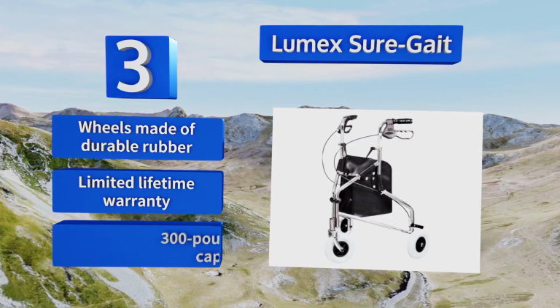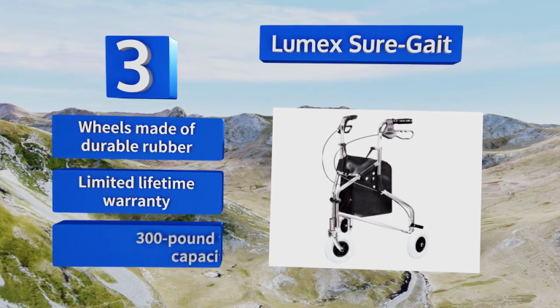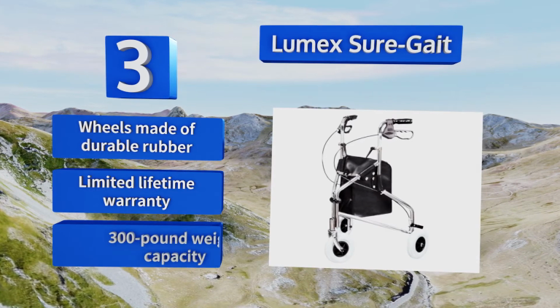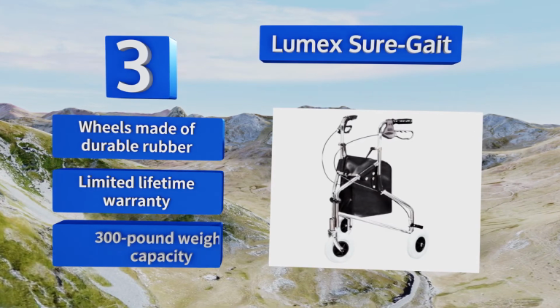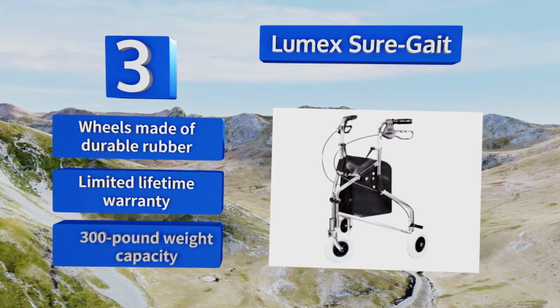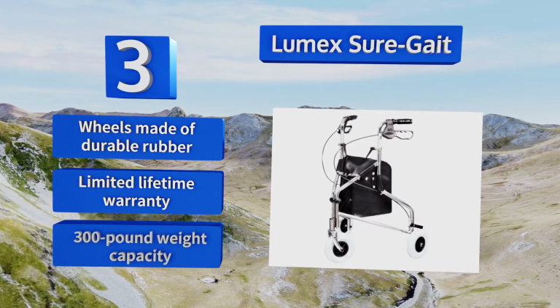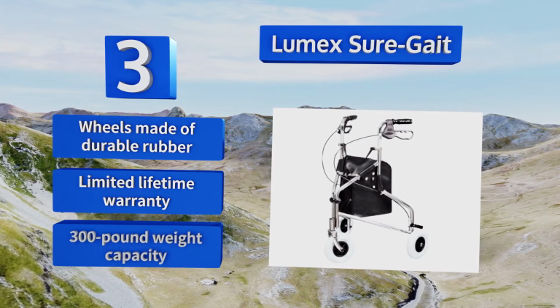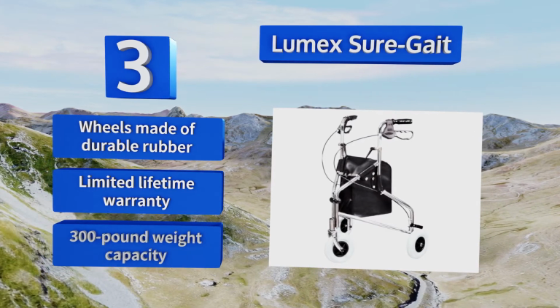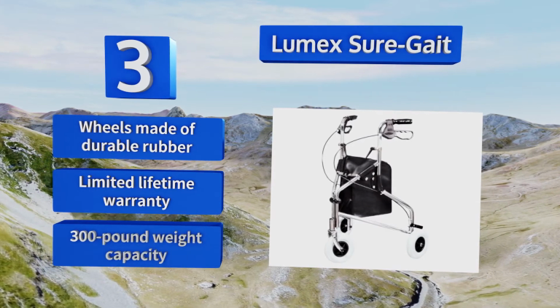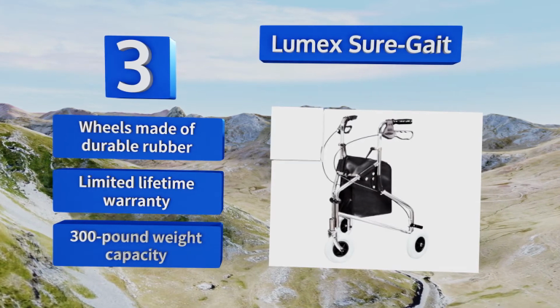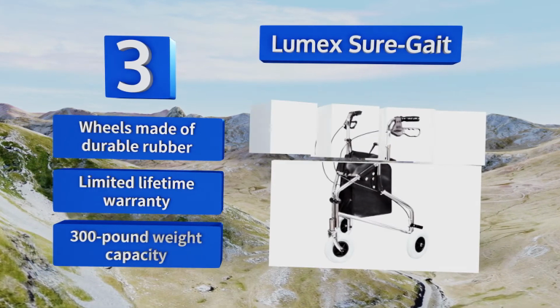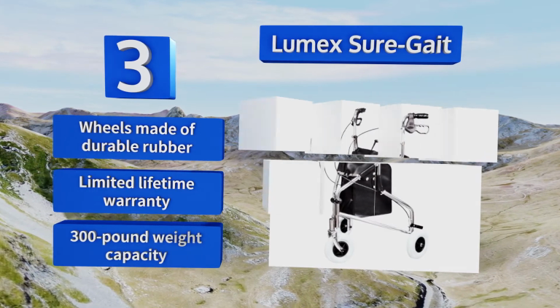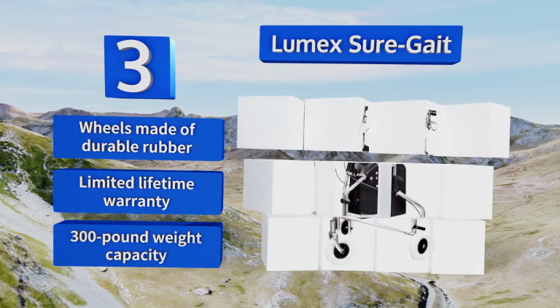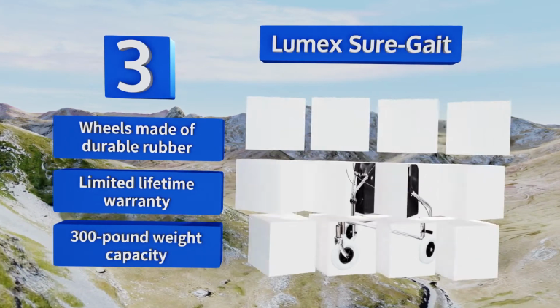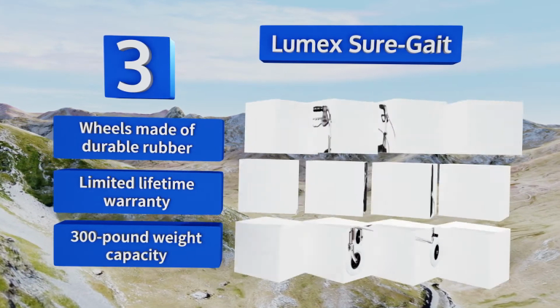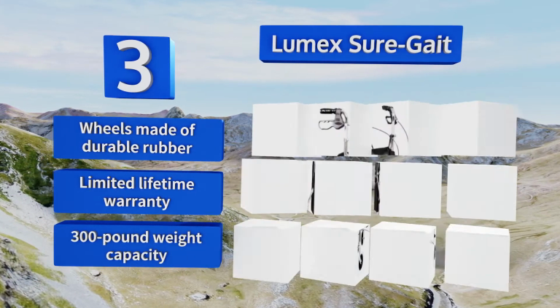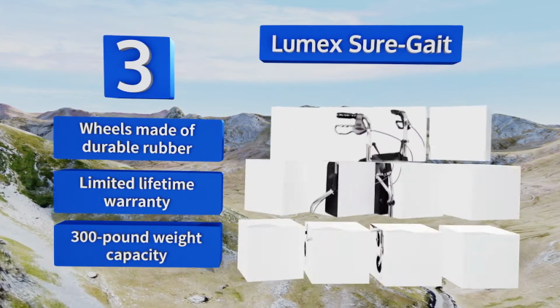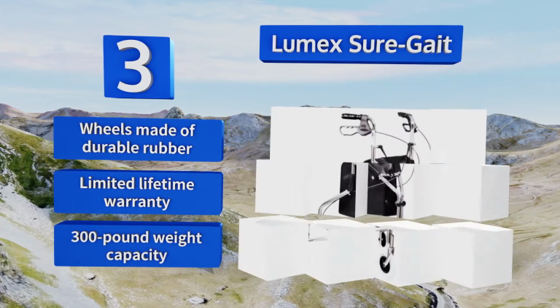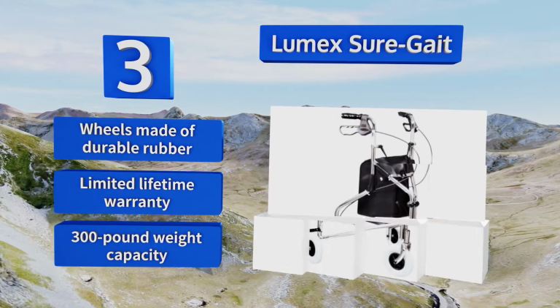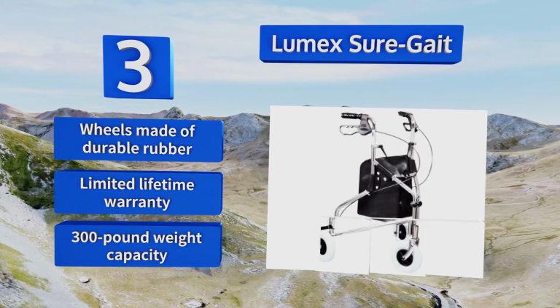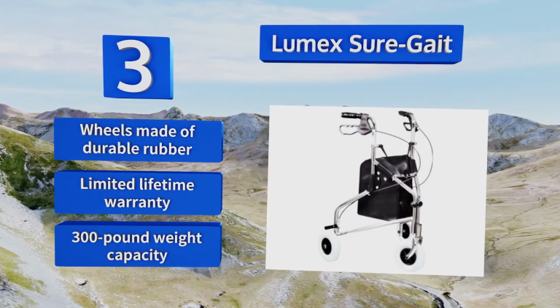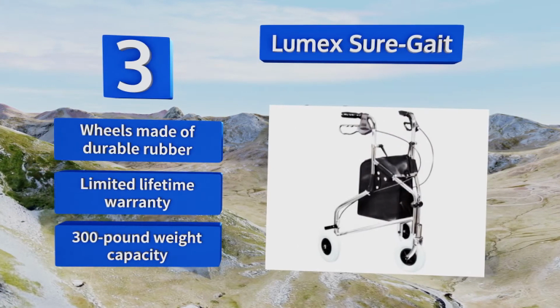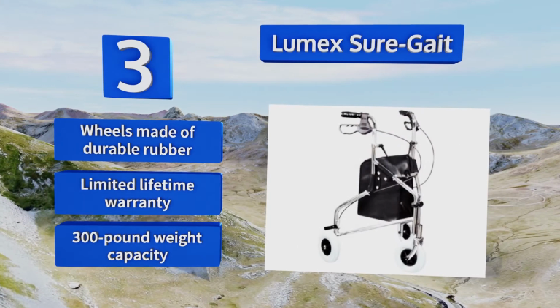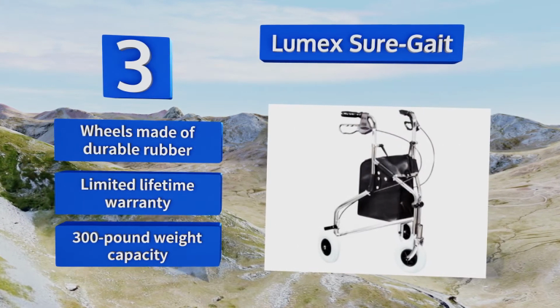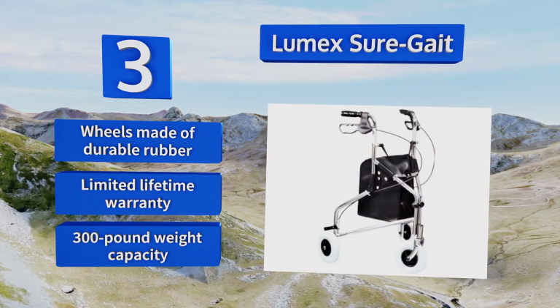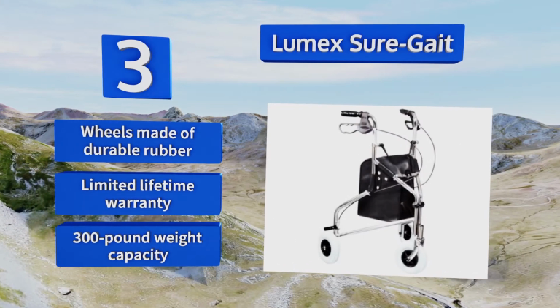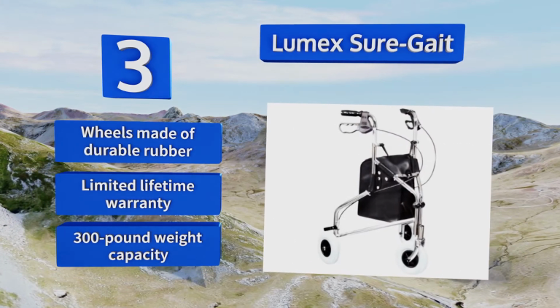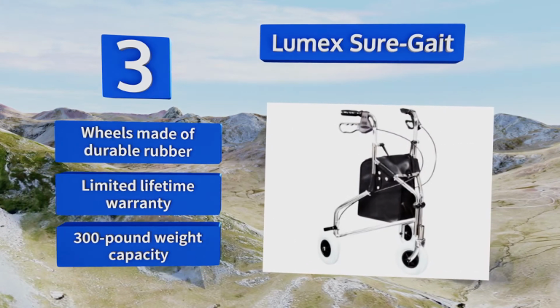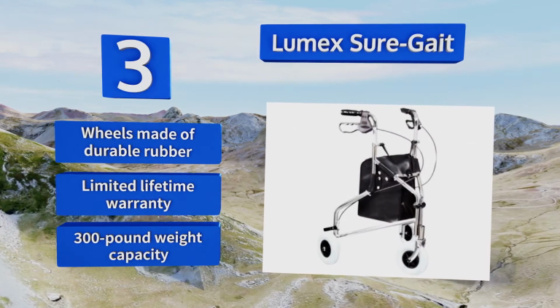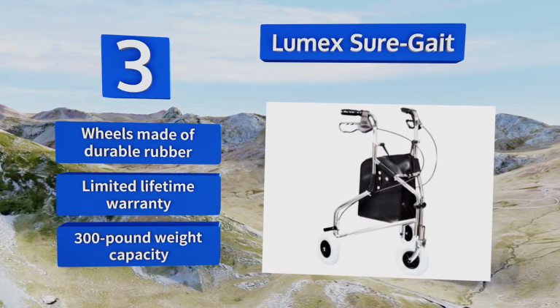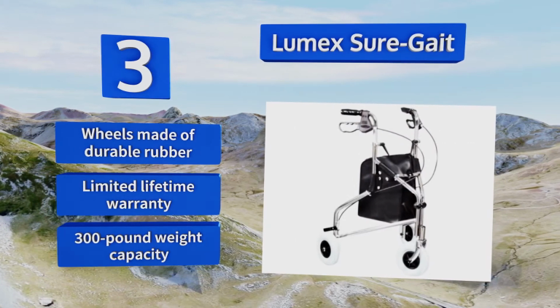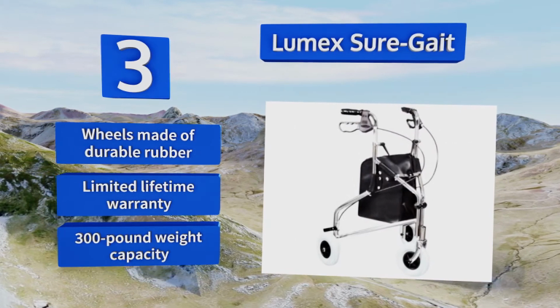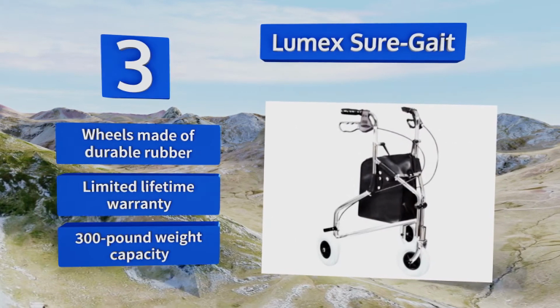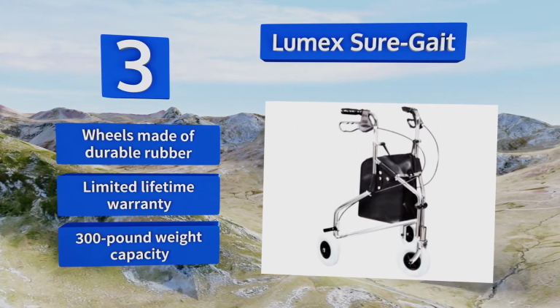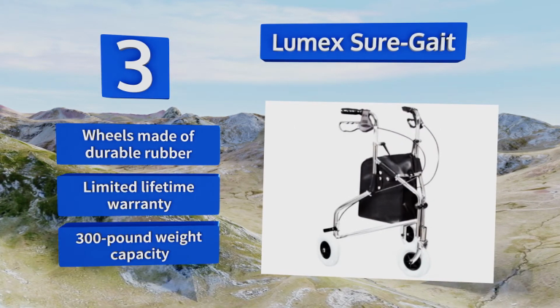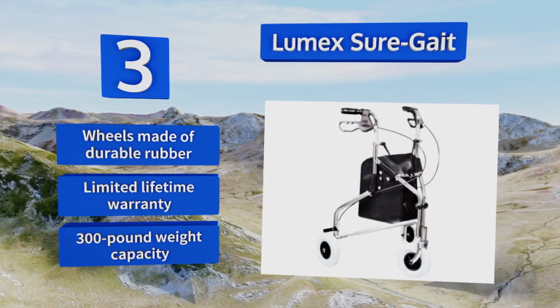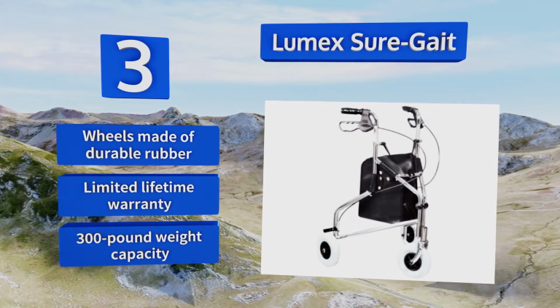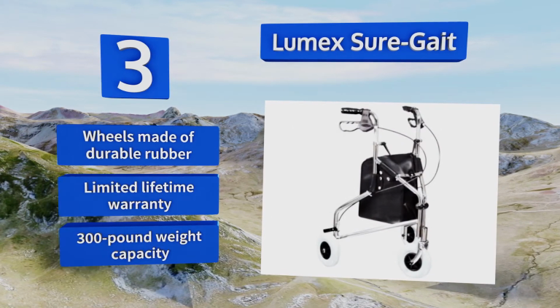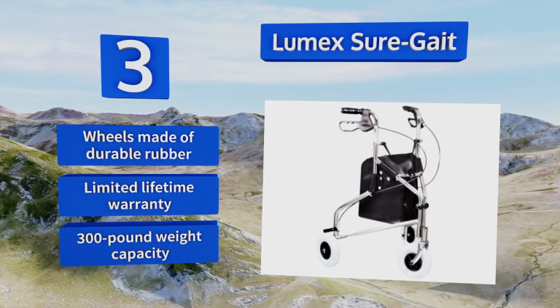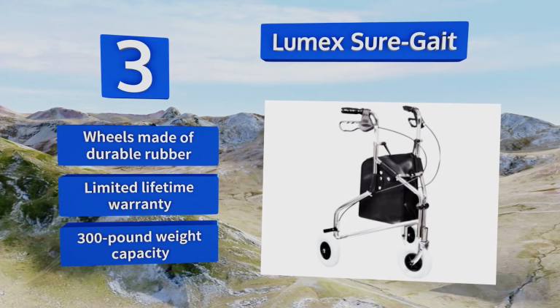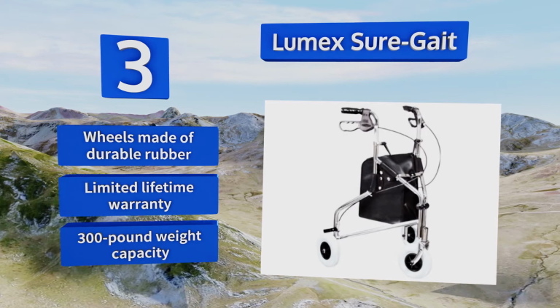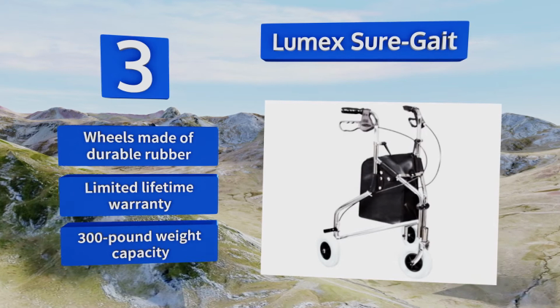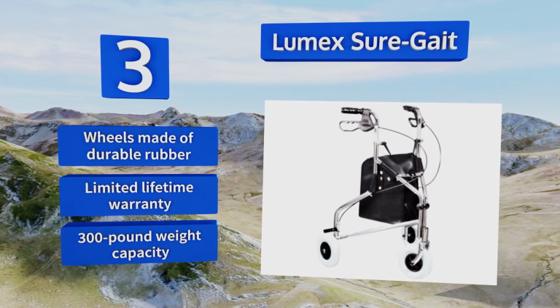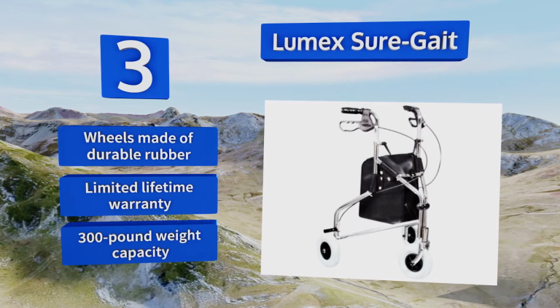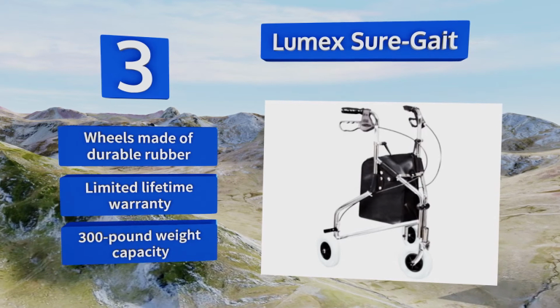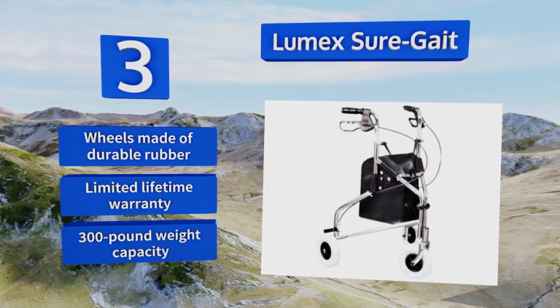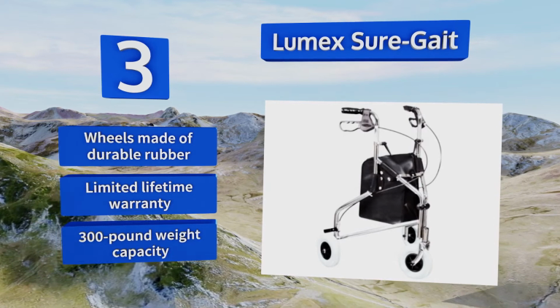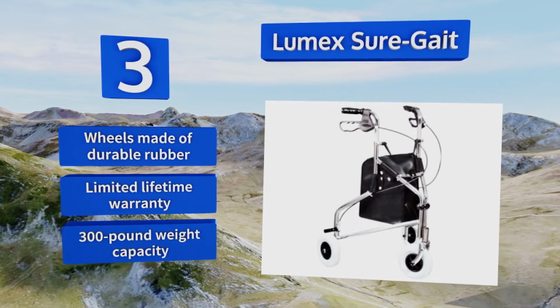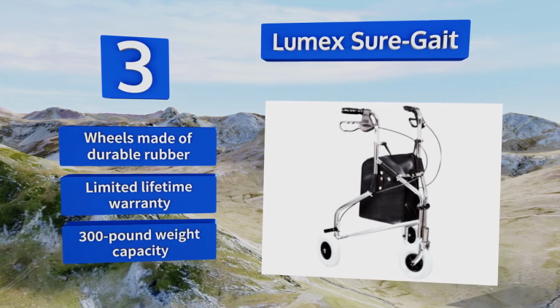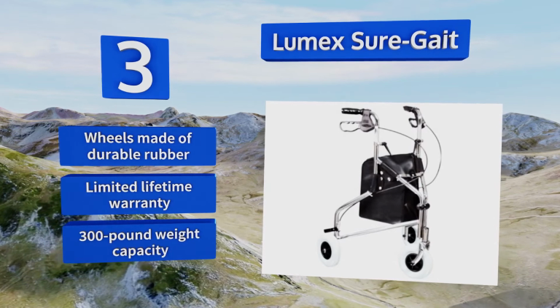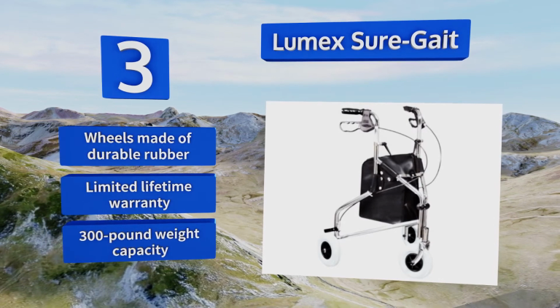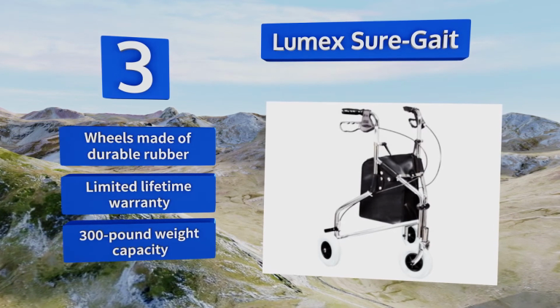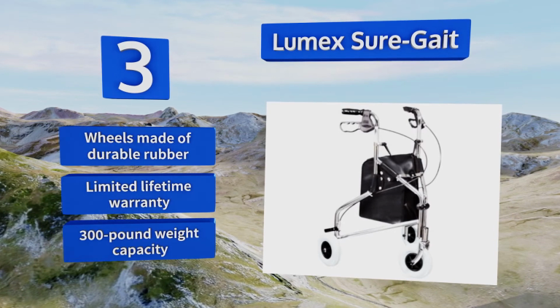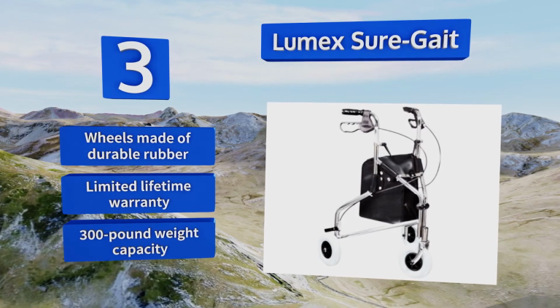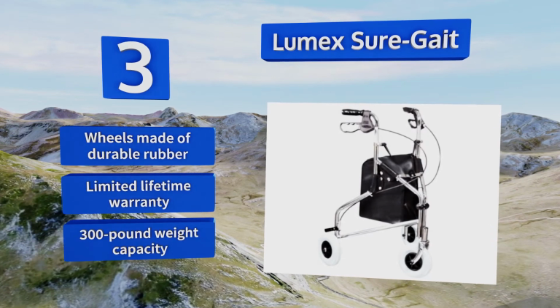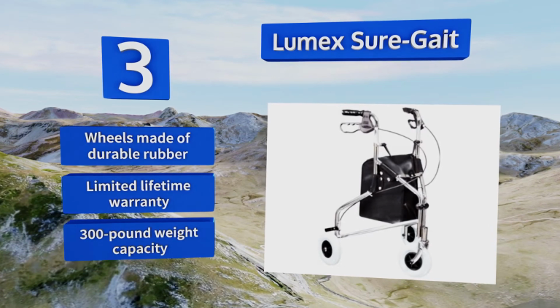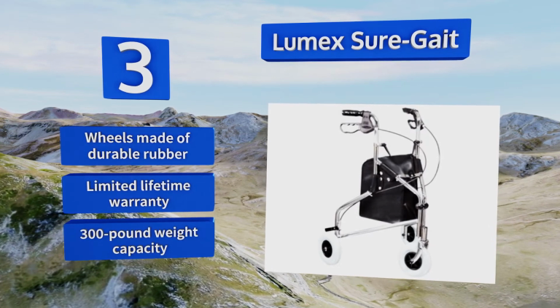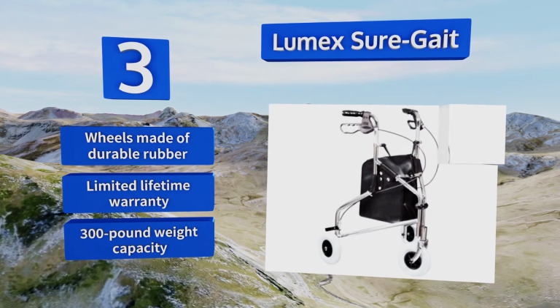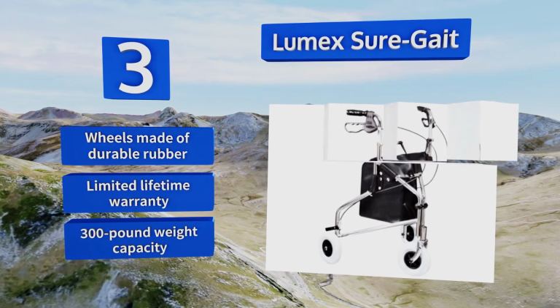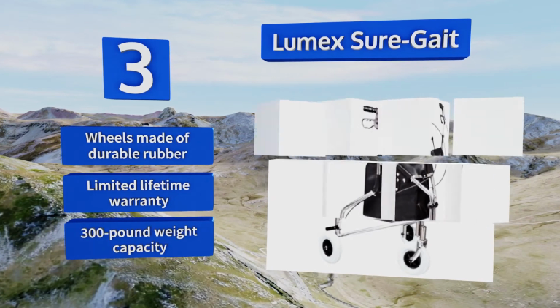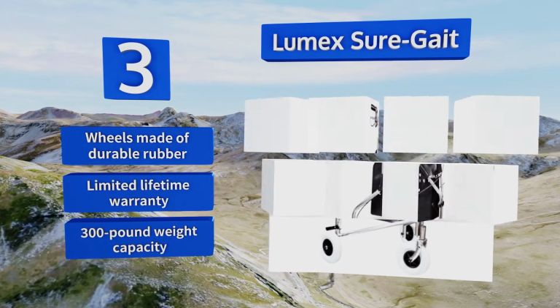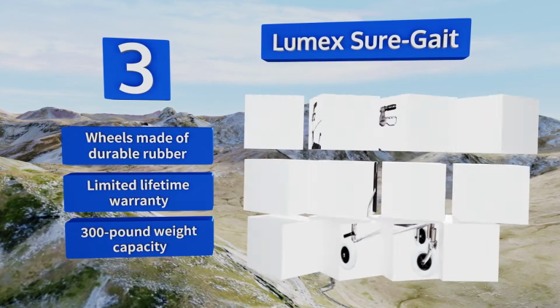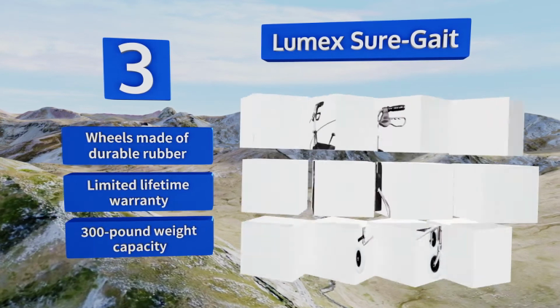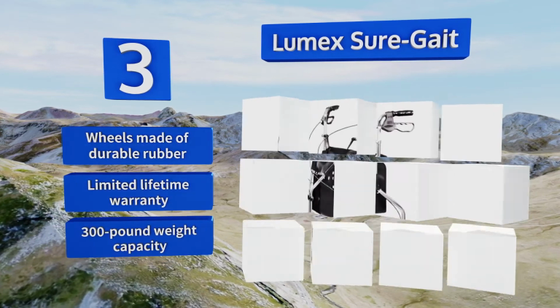It features wheels made of durable rubber, a limited lifetime warranty, and a 300-pound weight capacity.